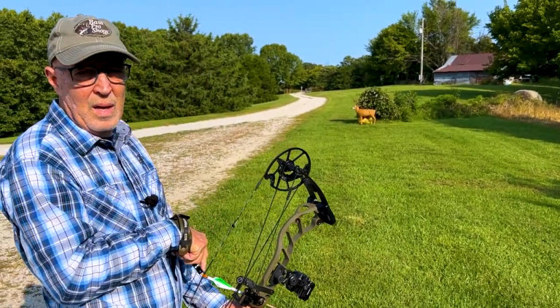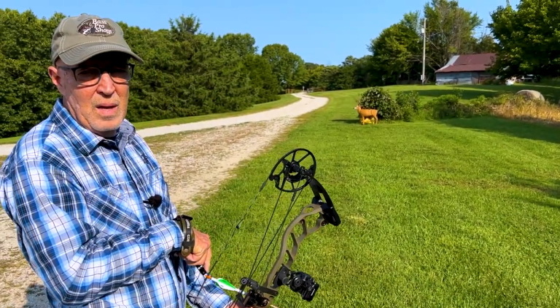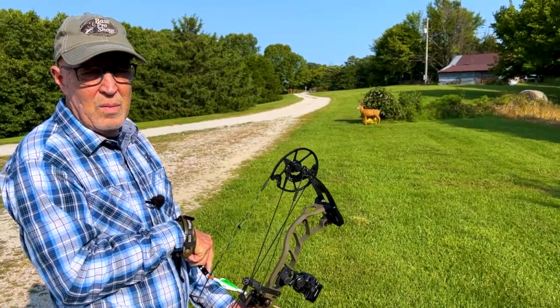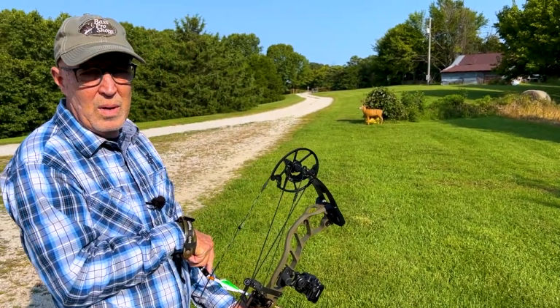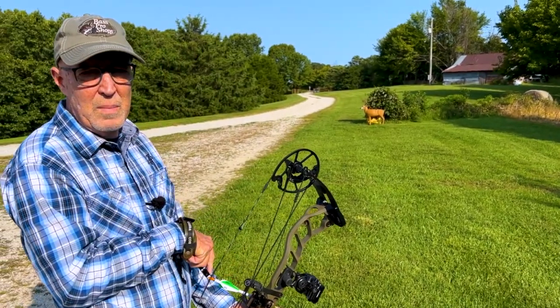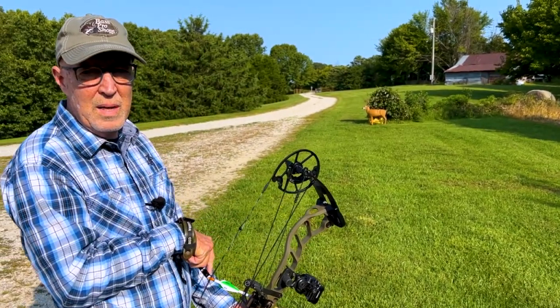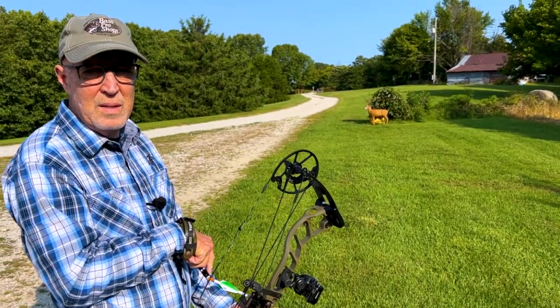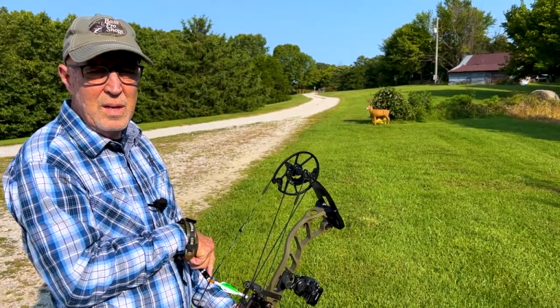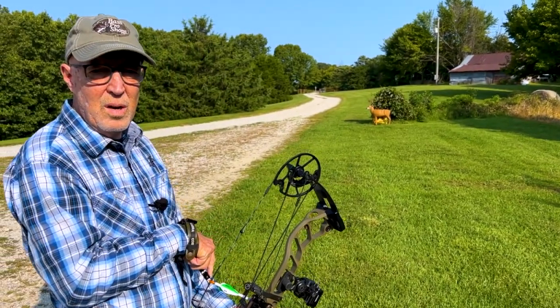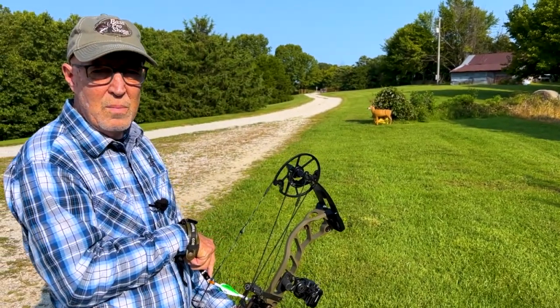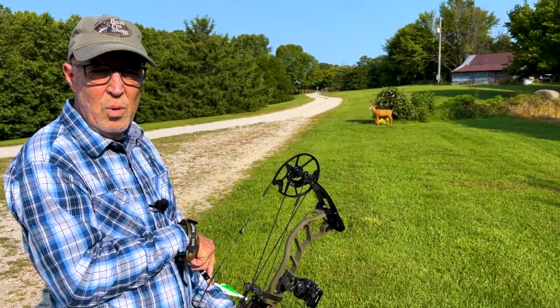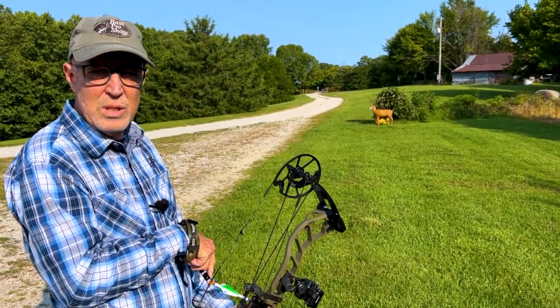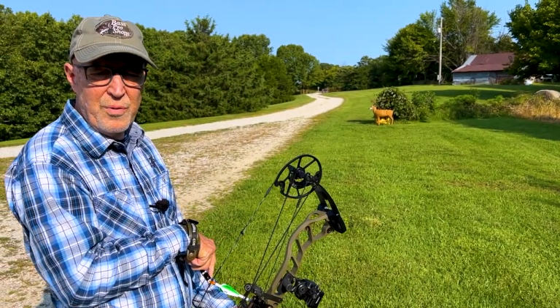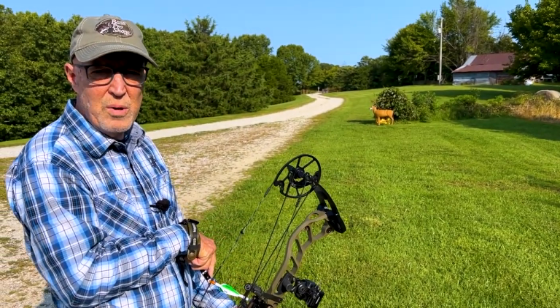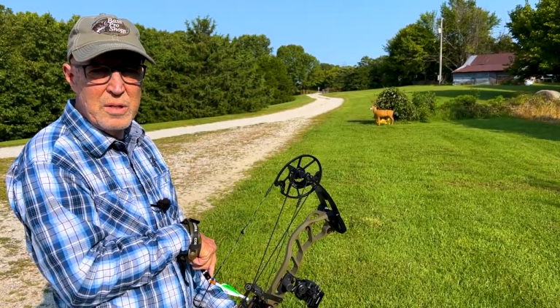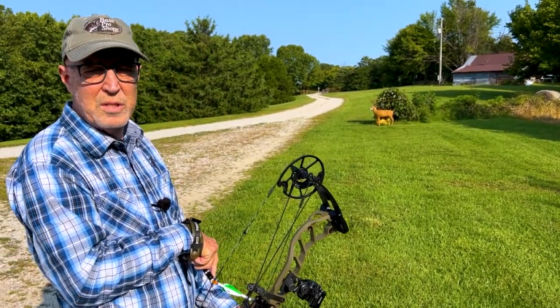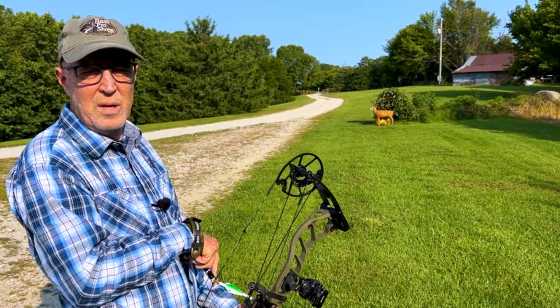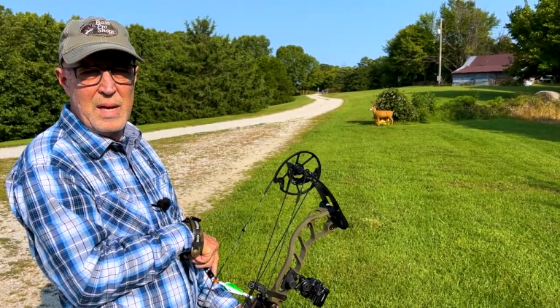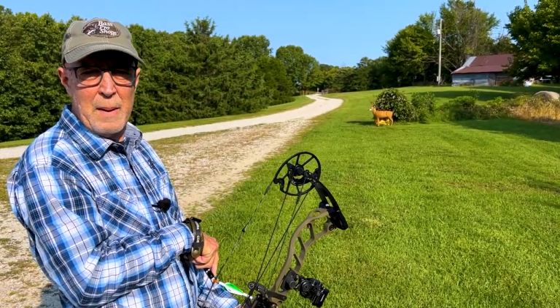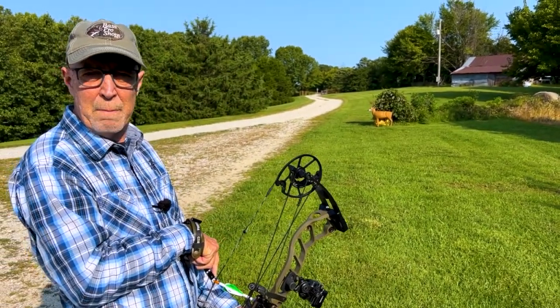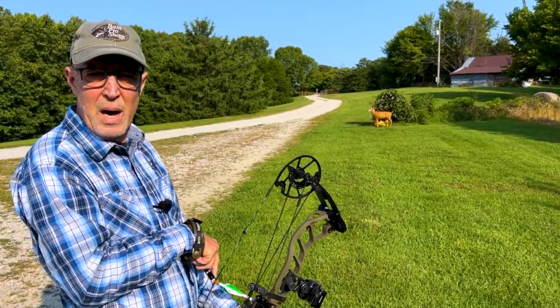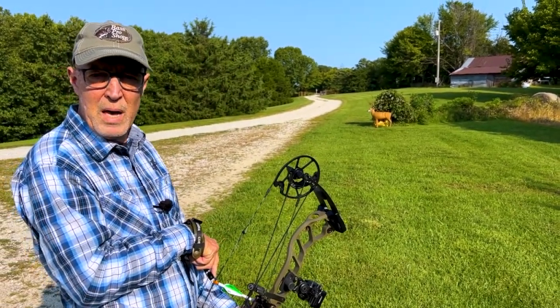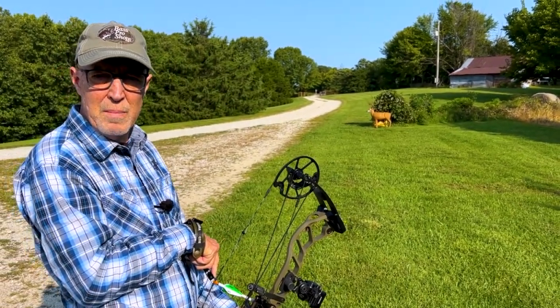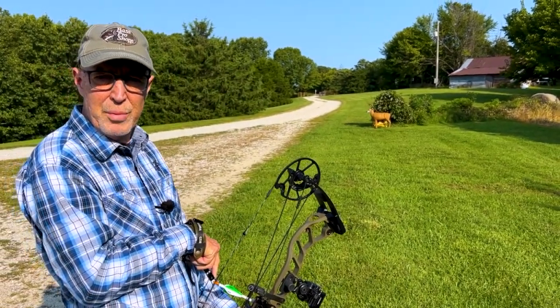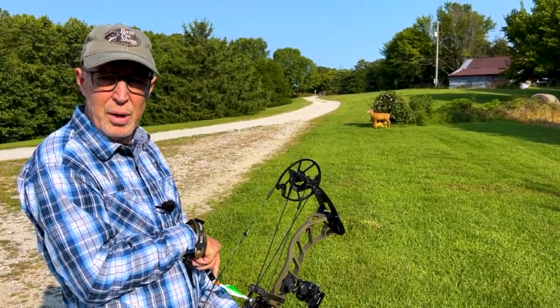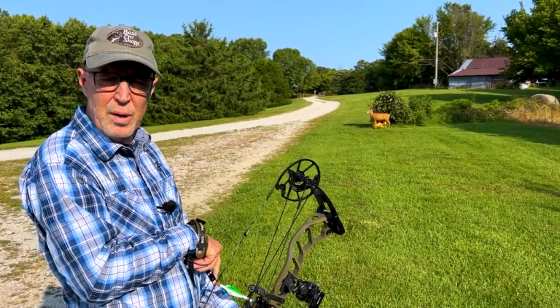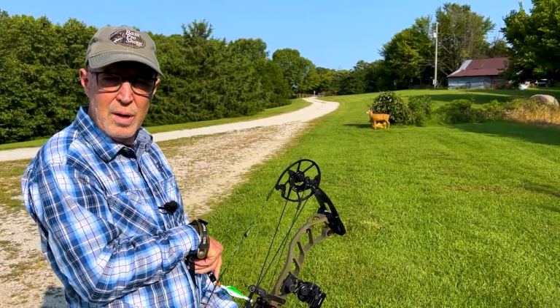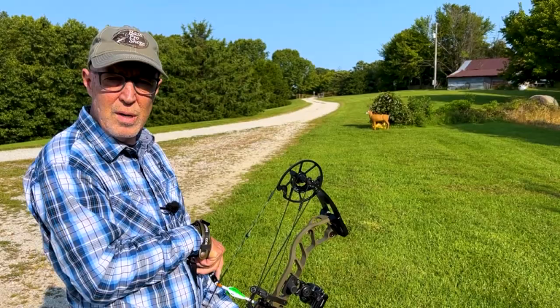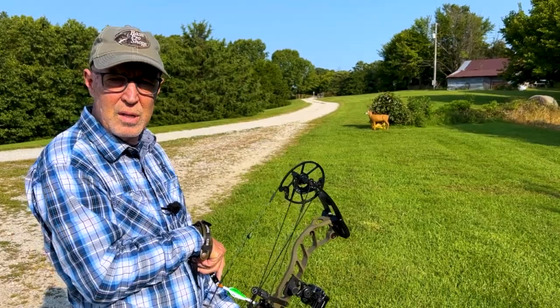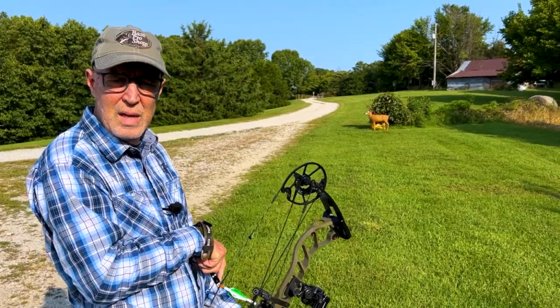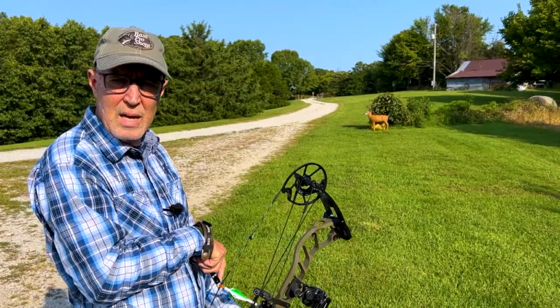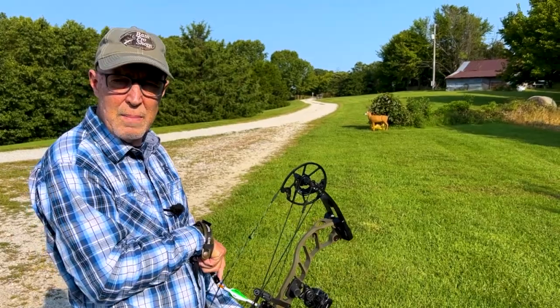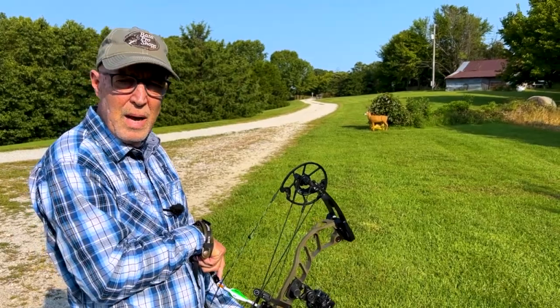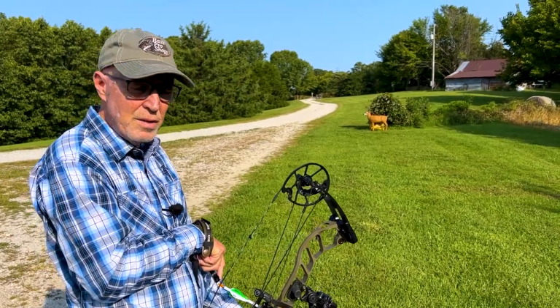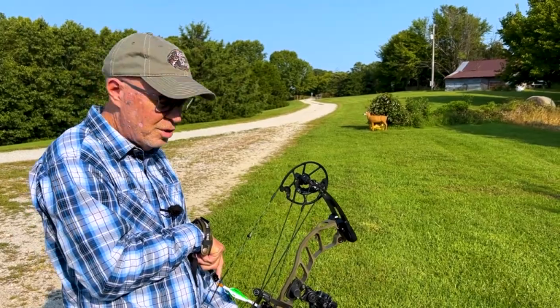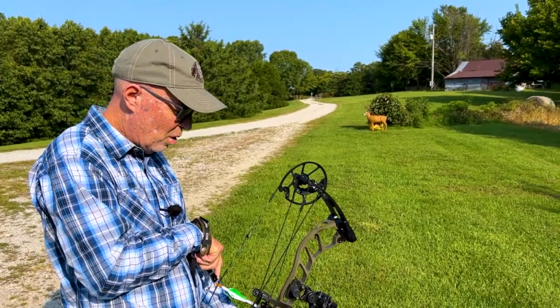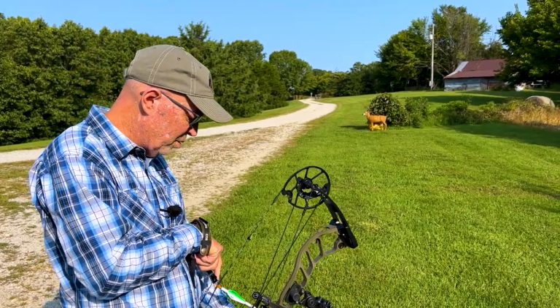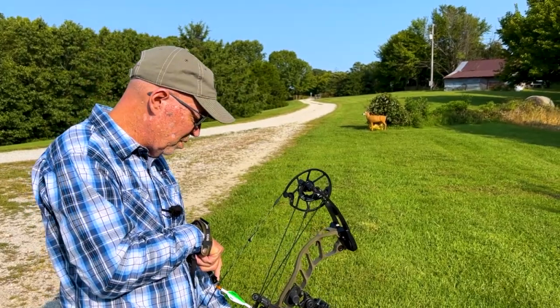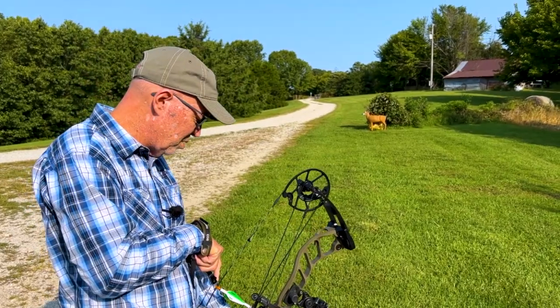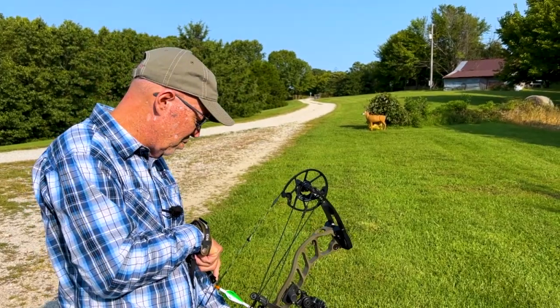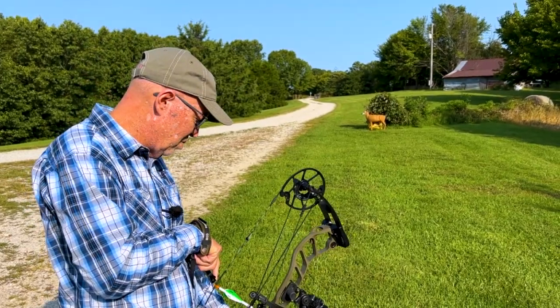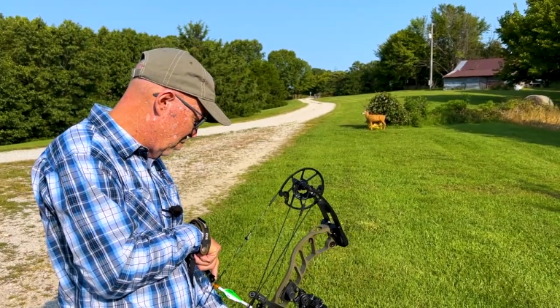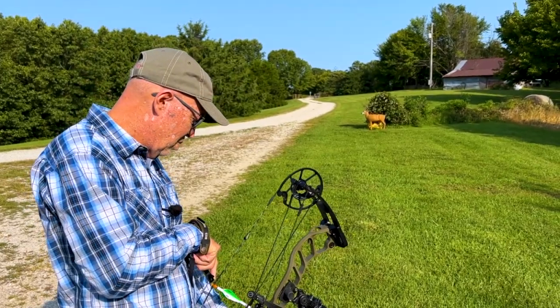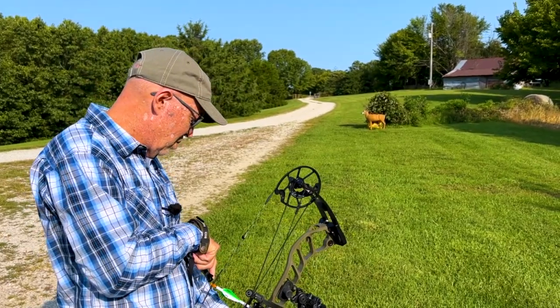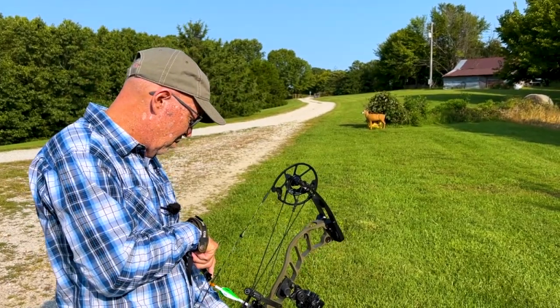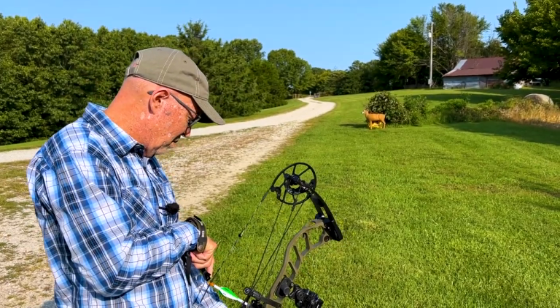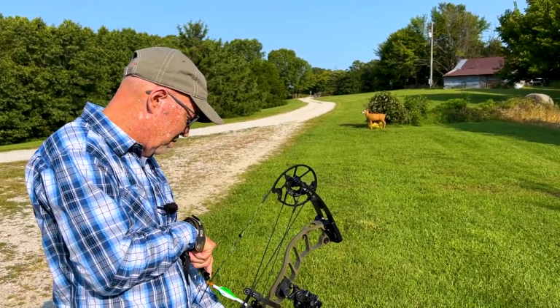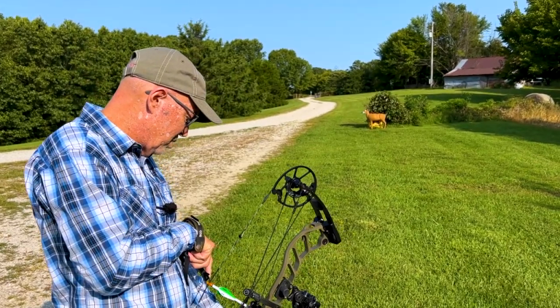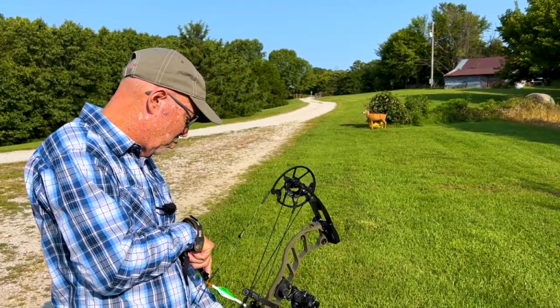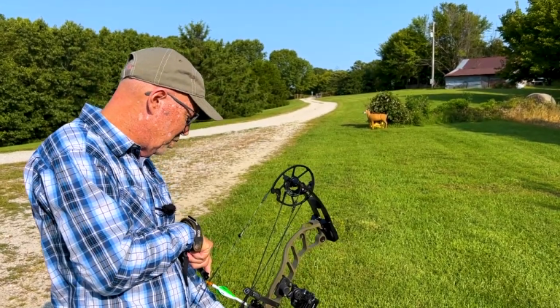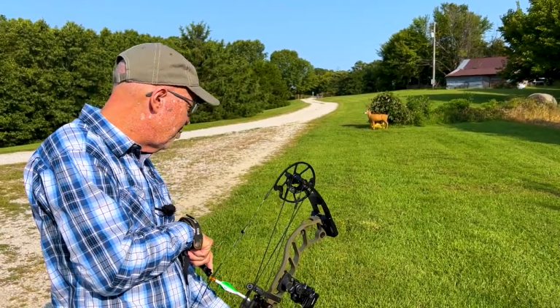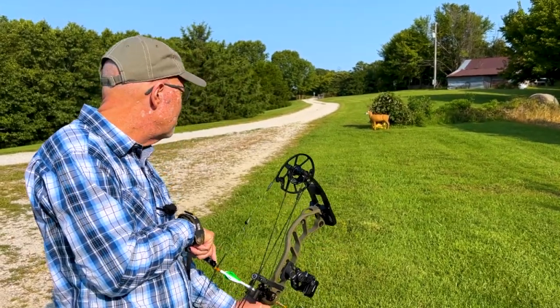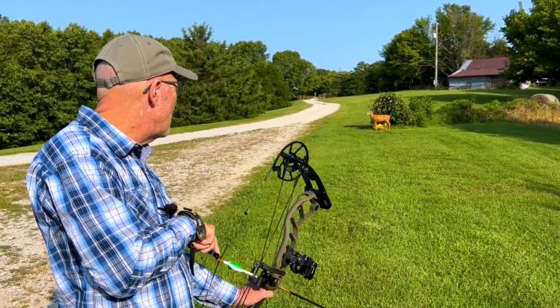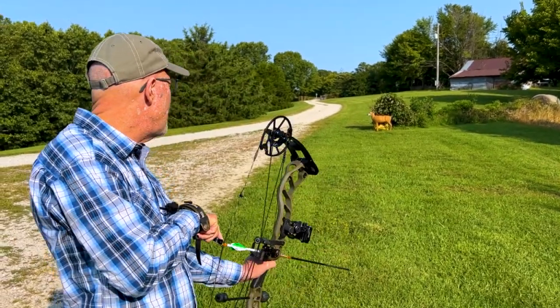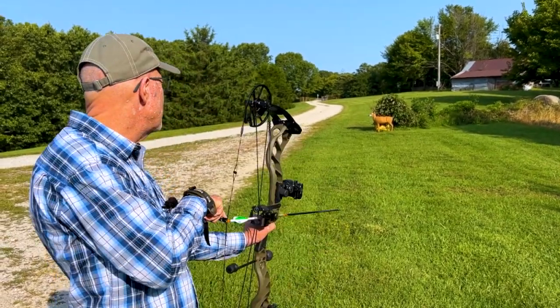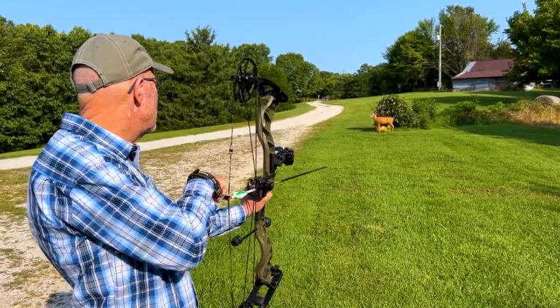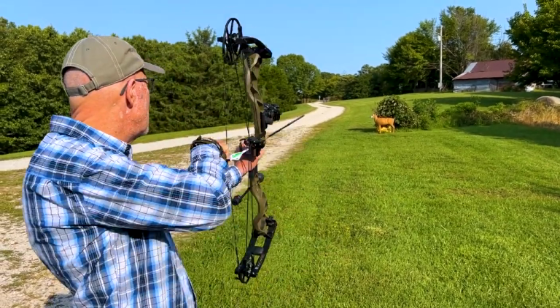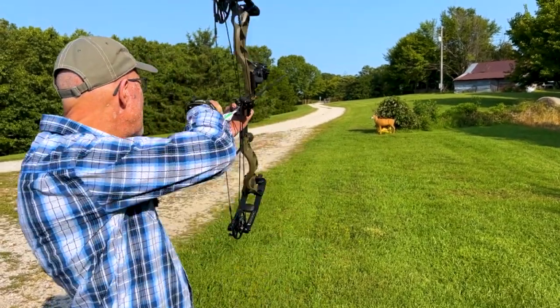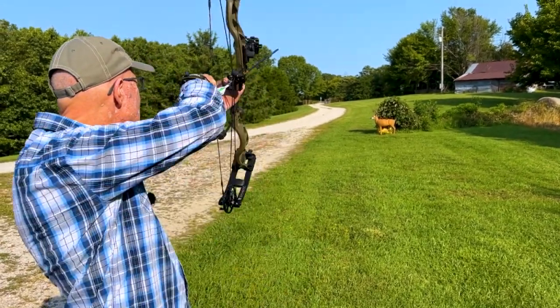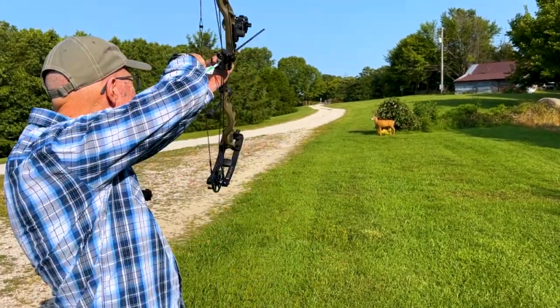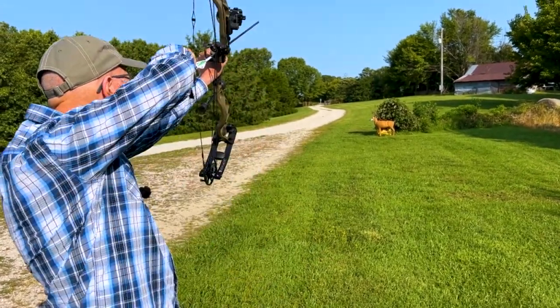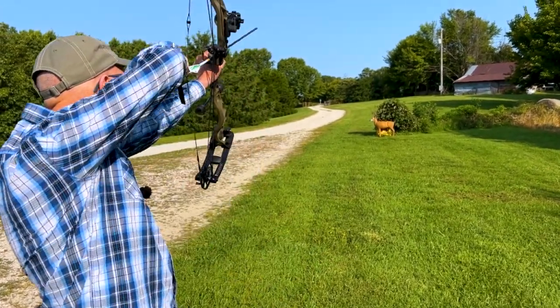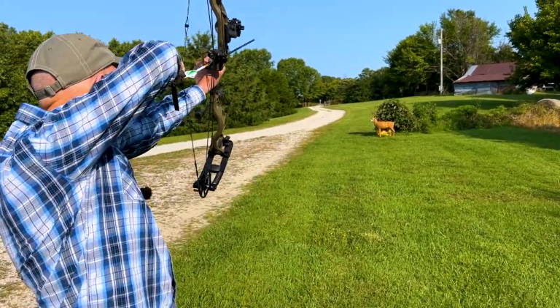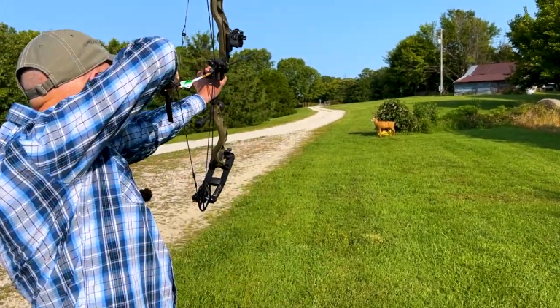When I'm hunting deer, I'm always focused on that bottom third and kind of behind the shoulder. Let's switch from dots to that and see what happens.